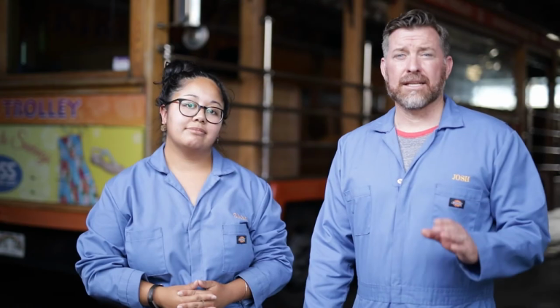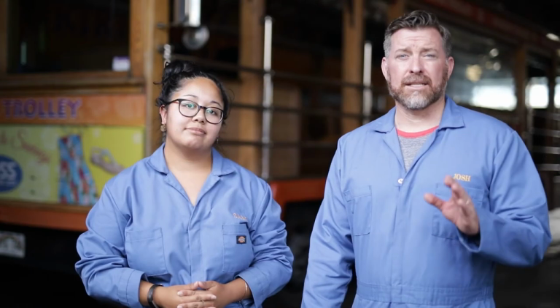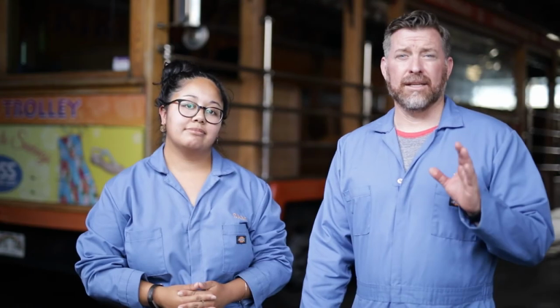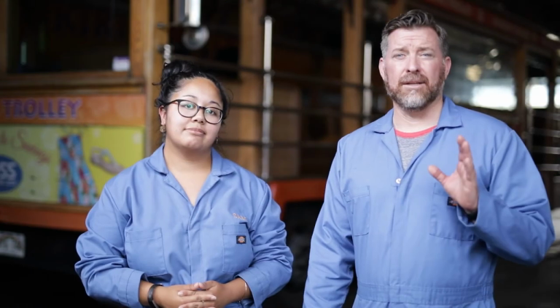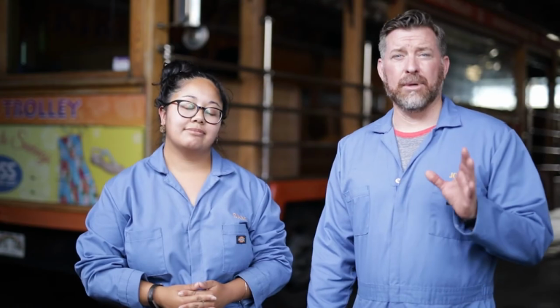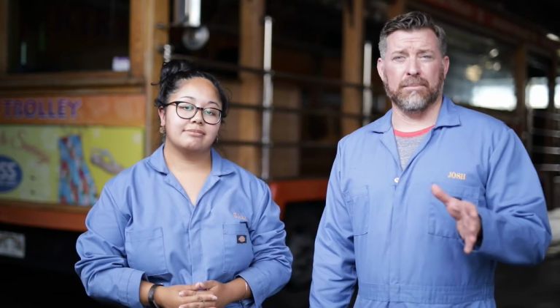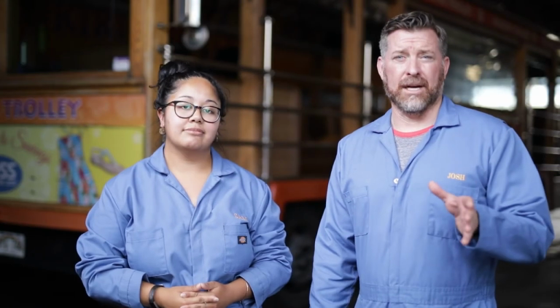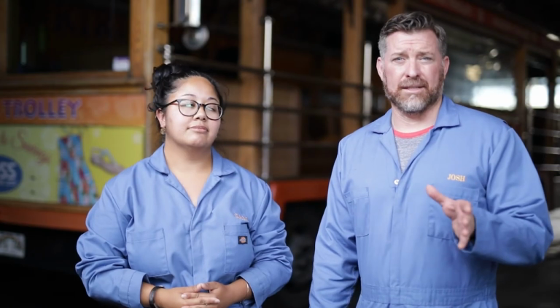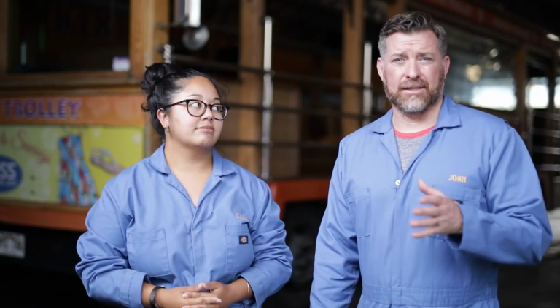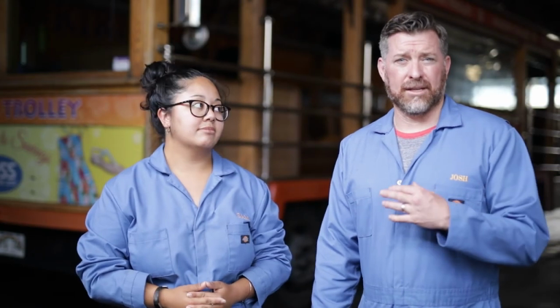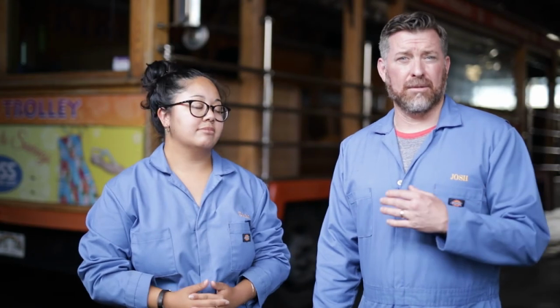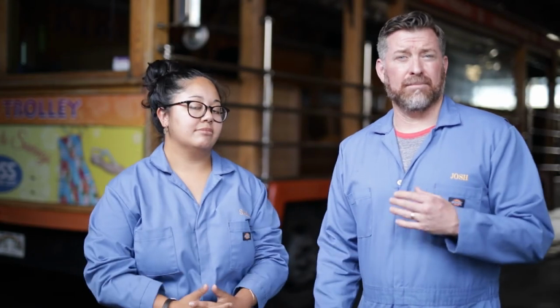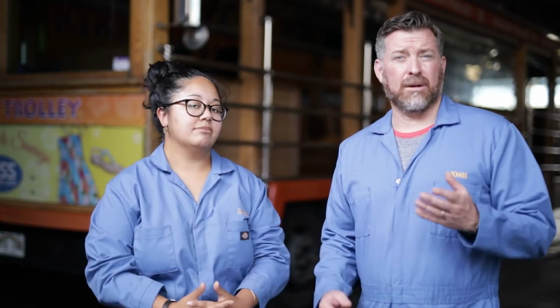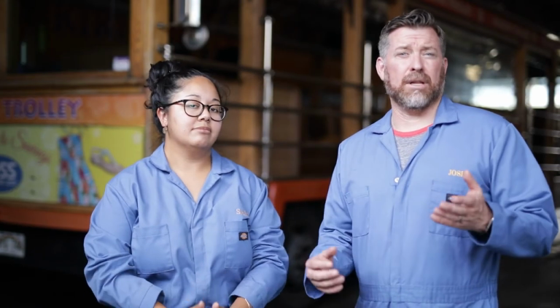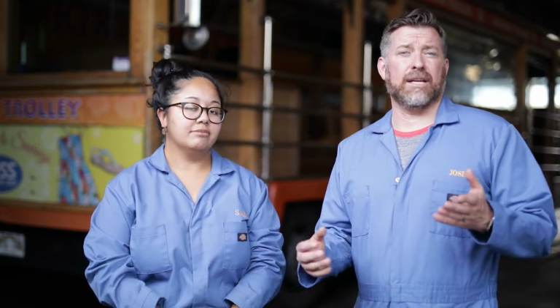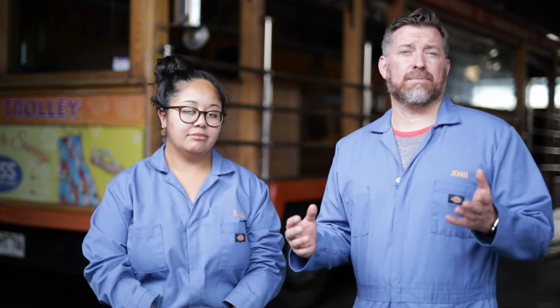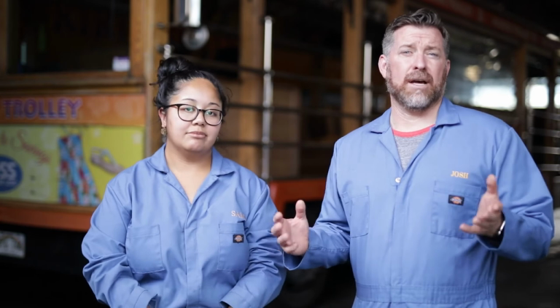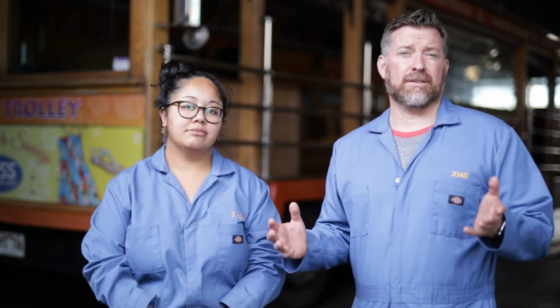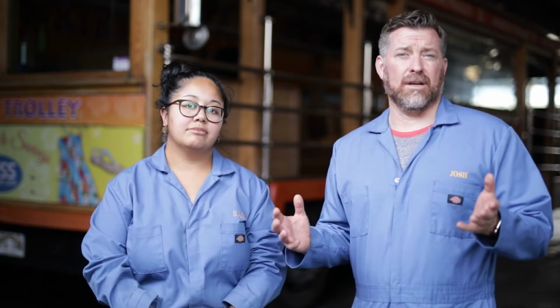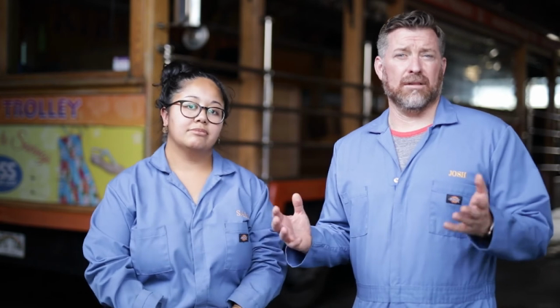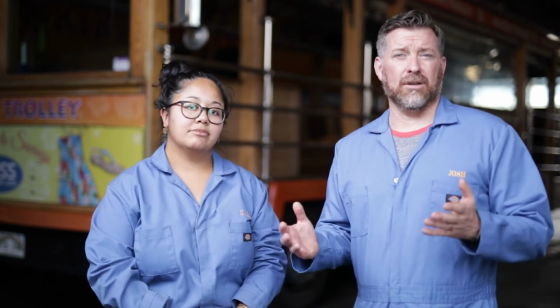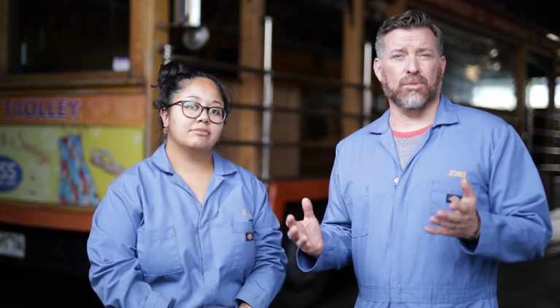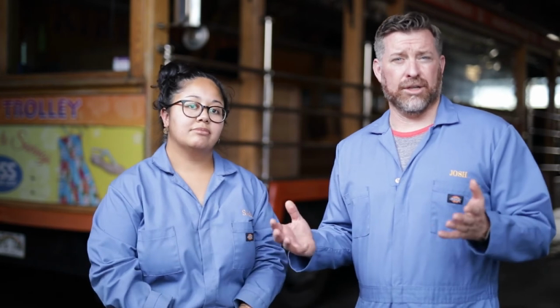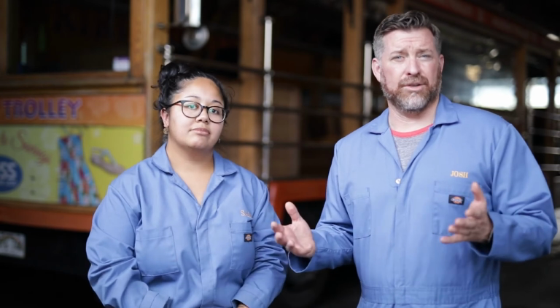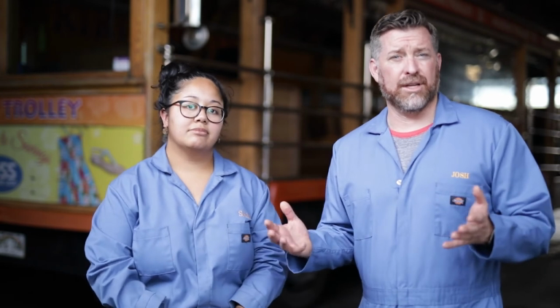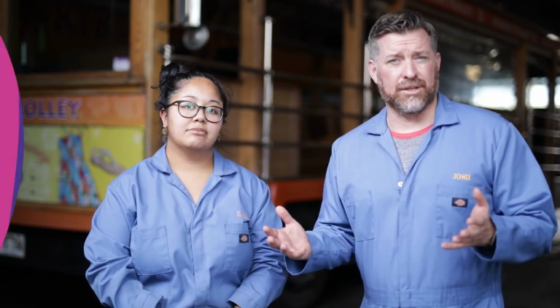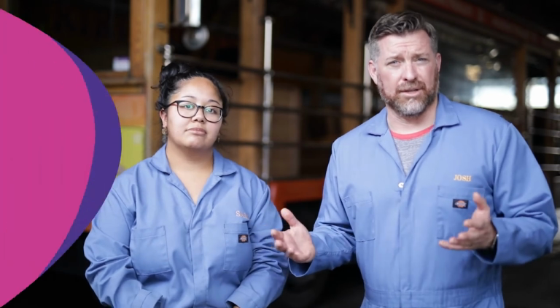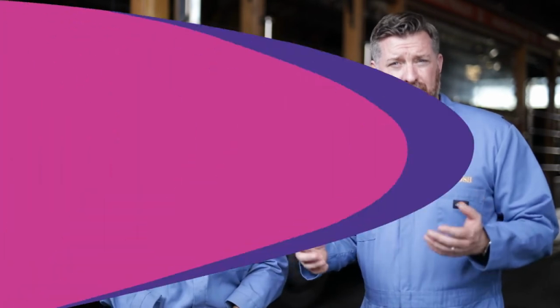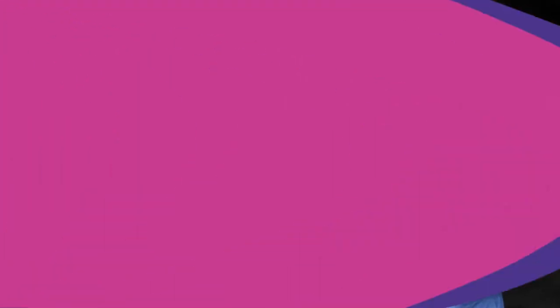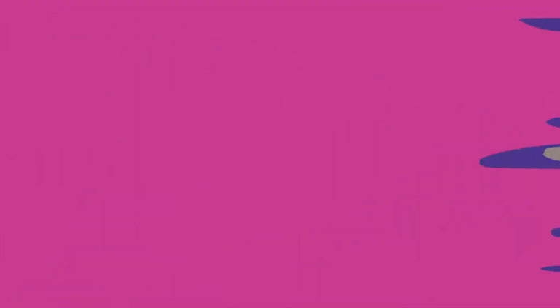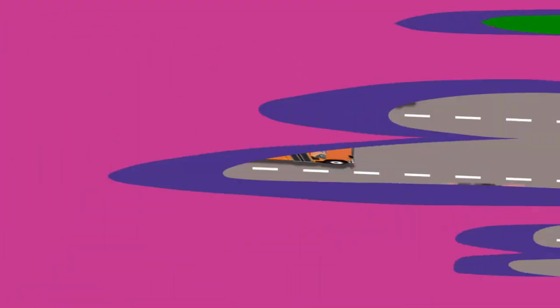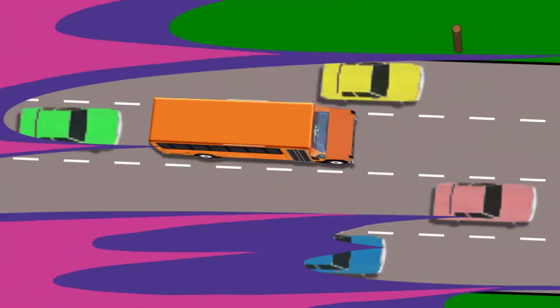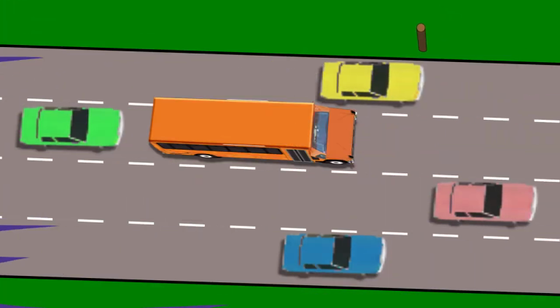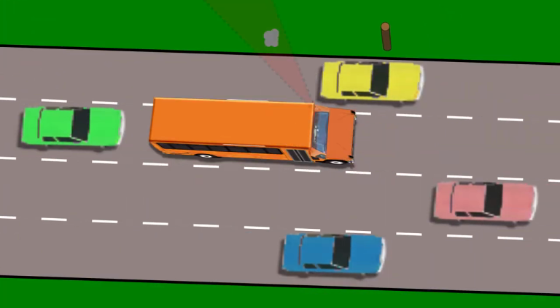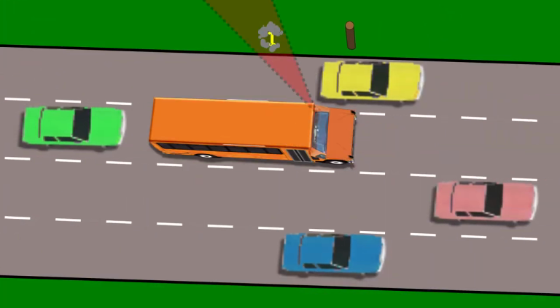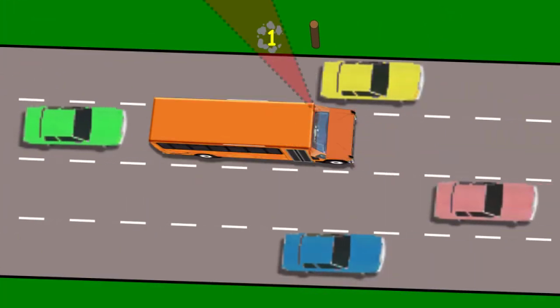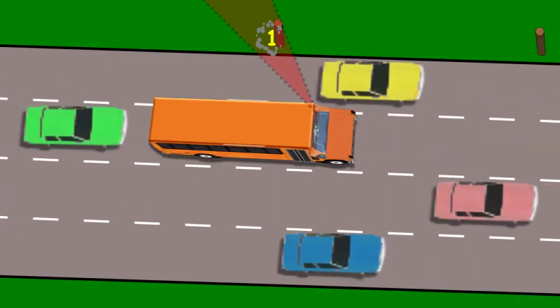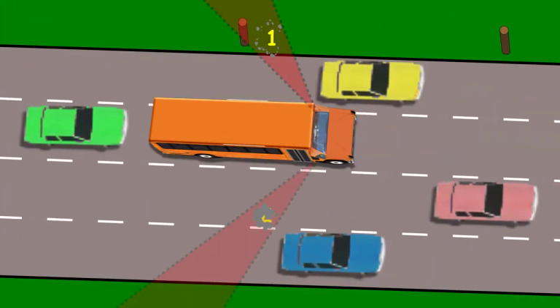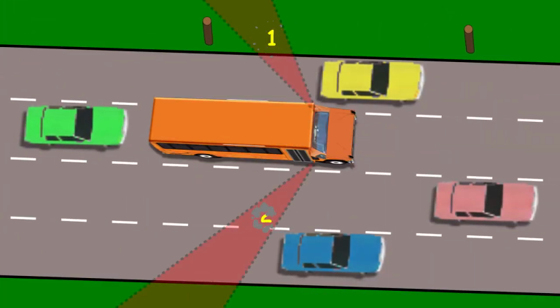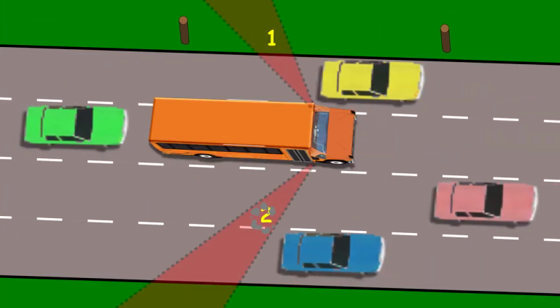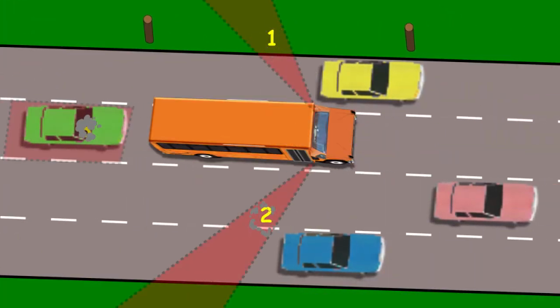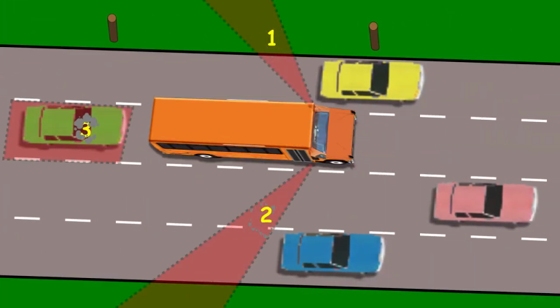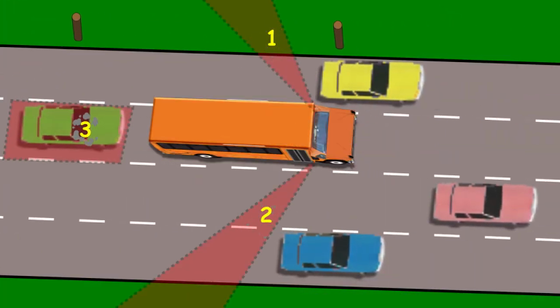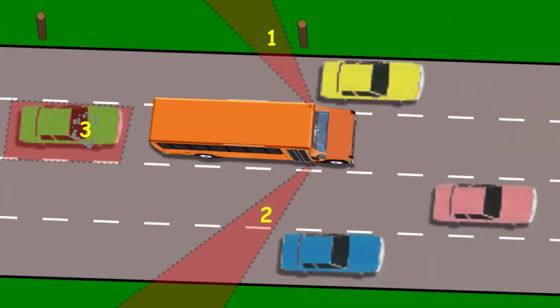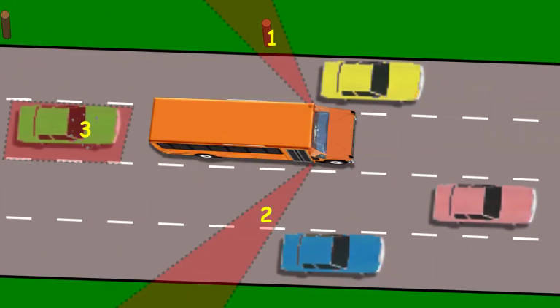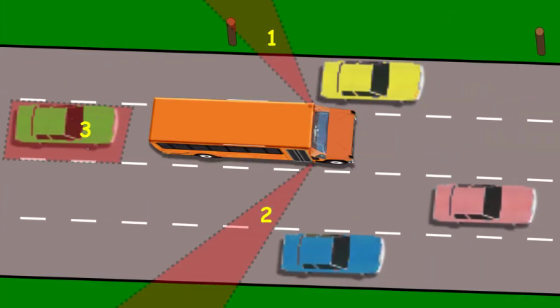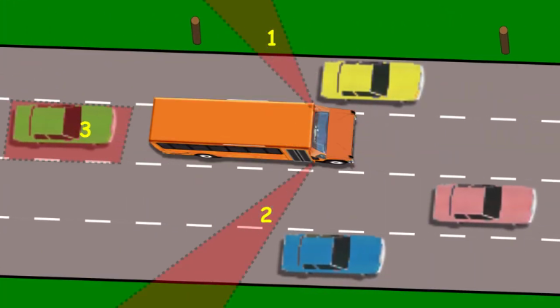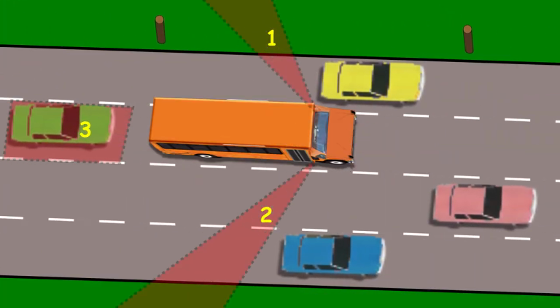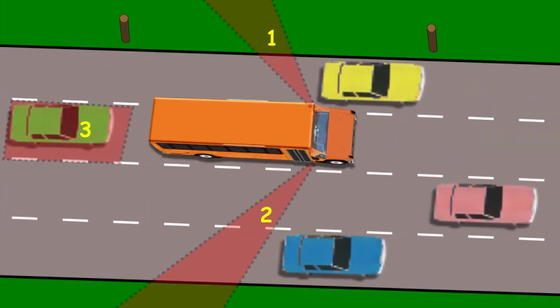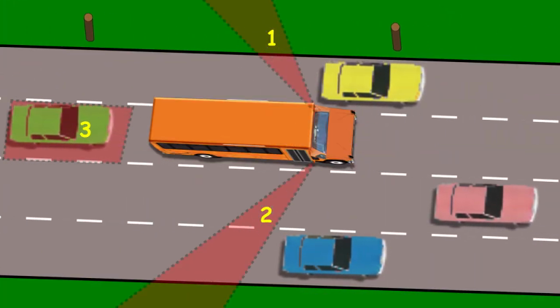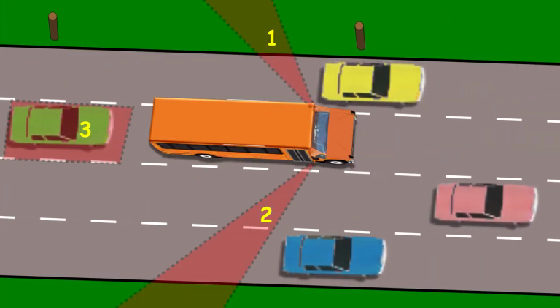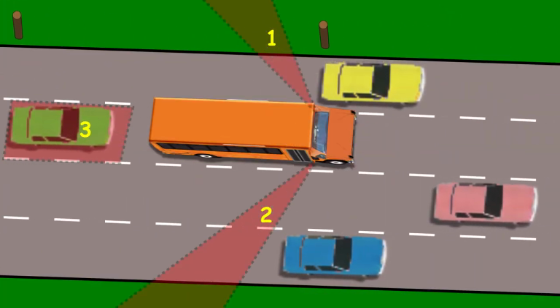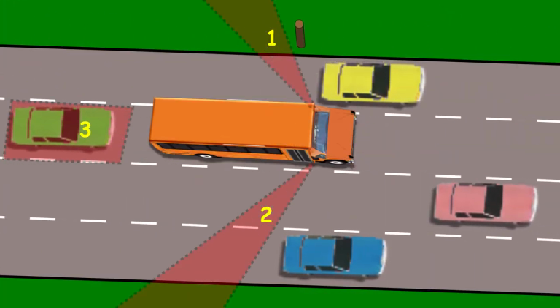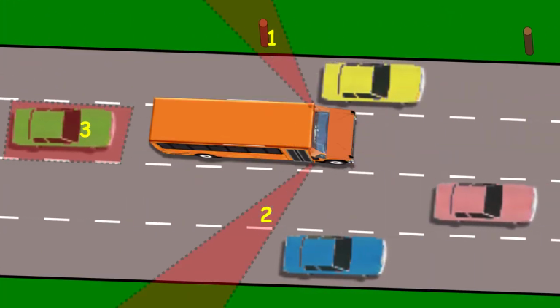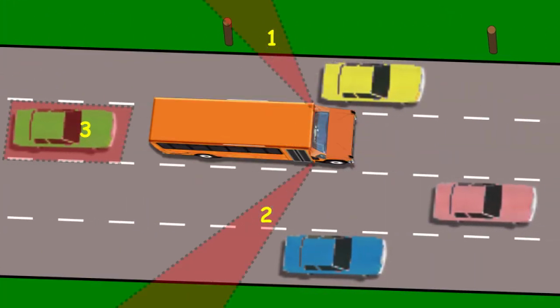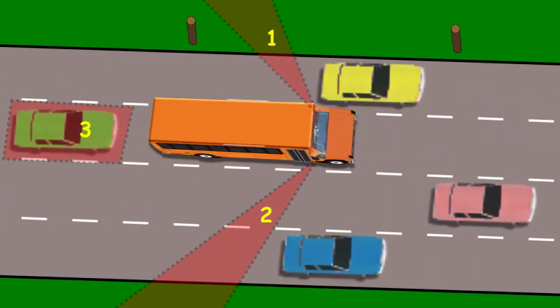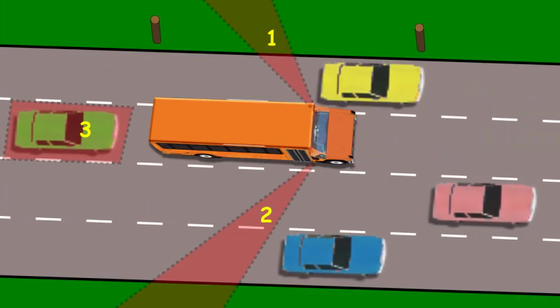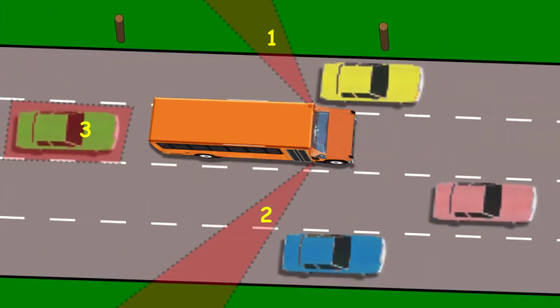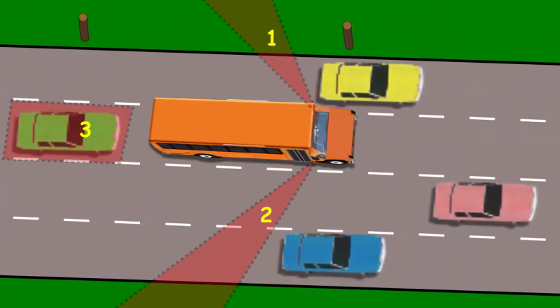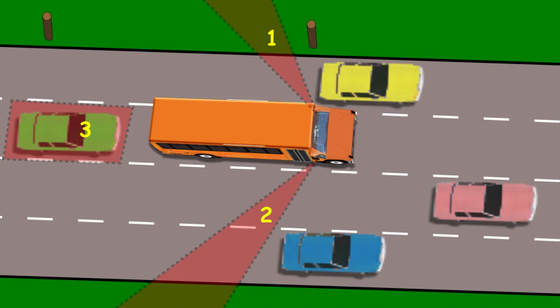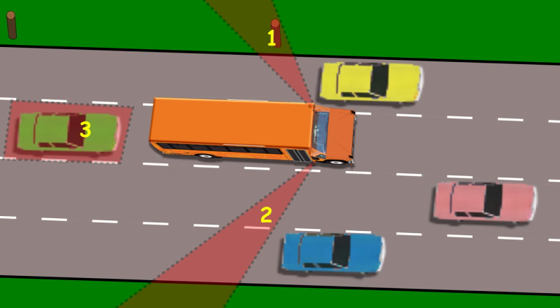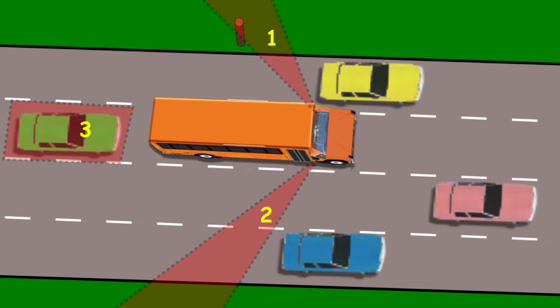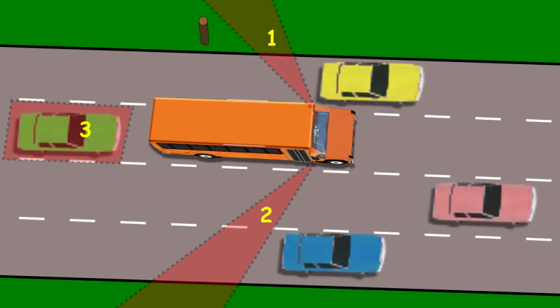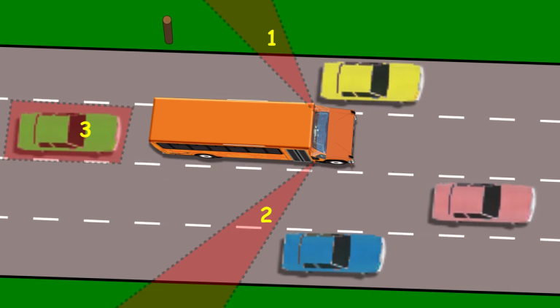Lastly, the minibuses. Their blind spots are a little more traditional. You have one, two, three, and then one extra right here, number four.